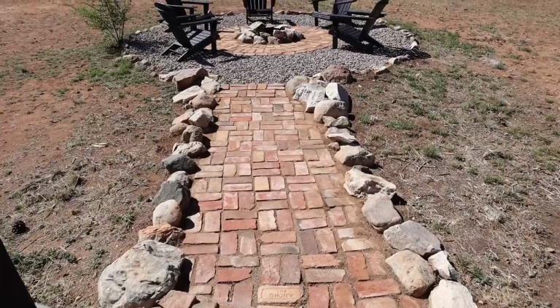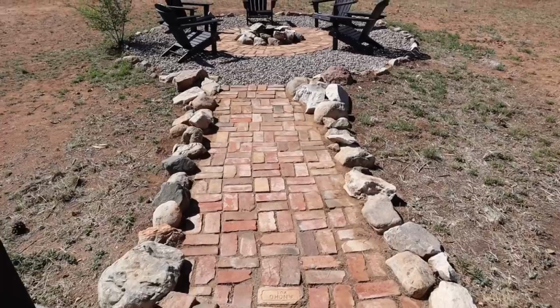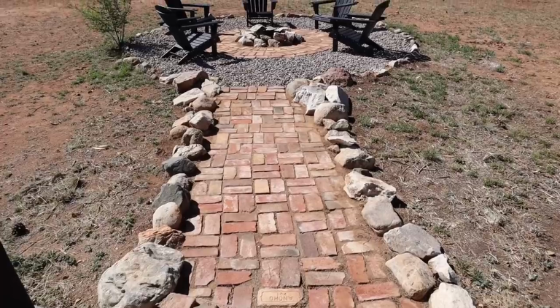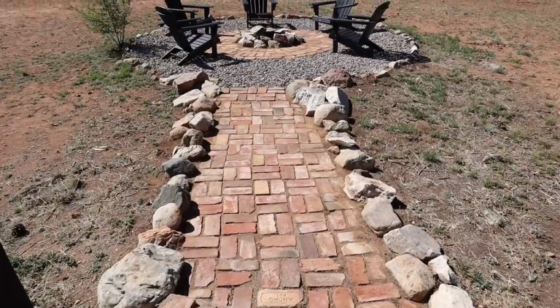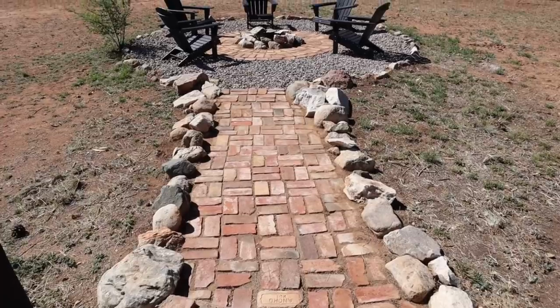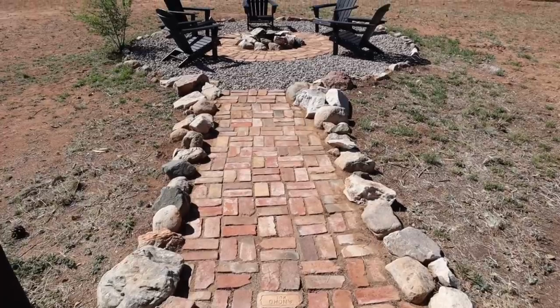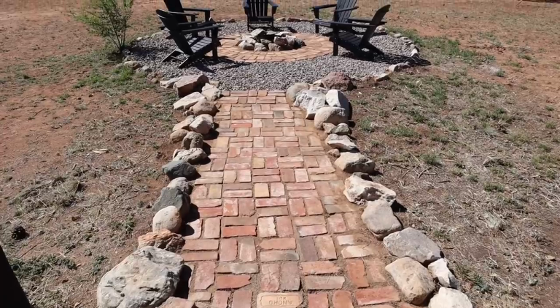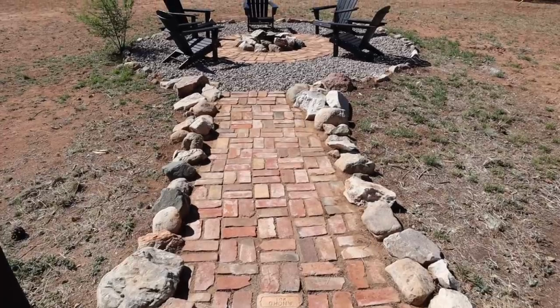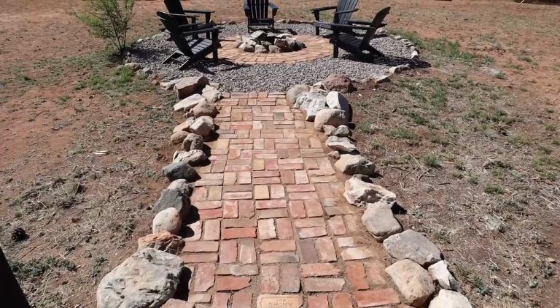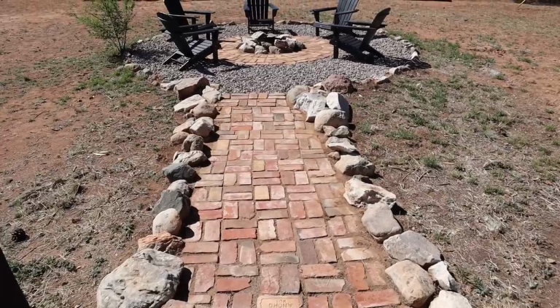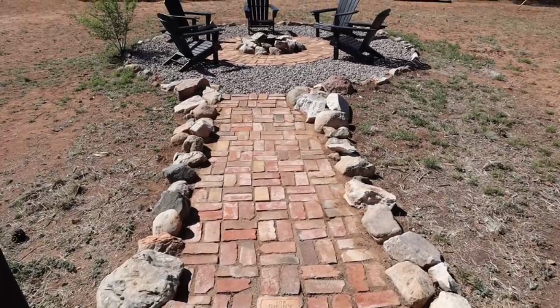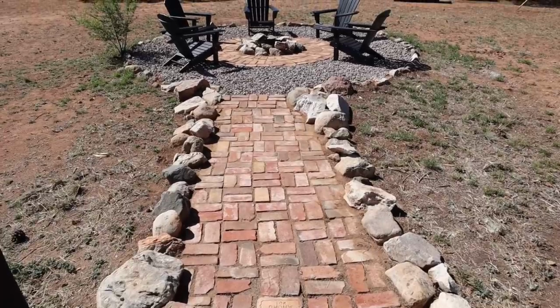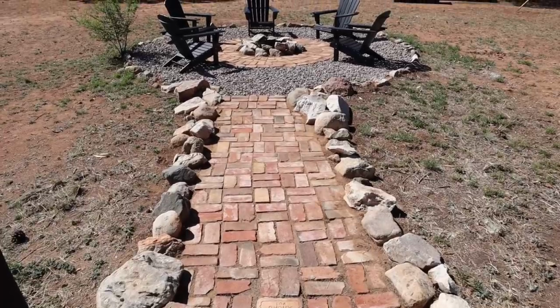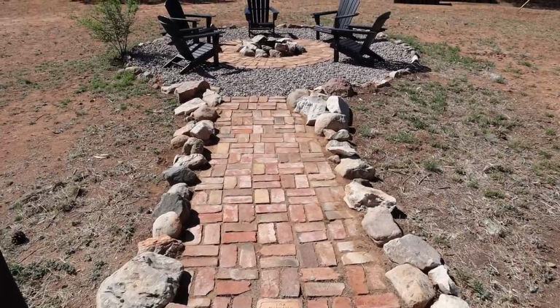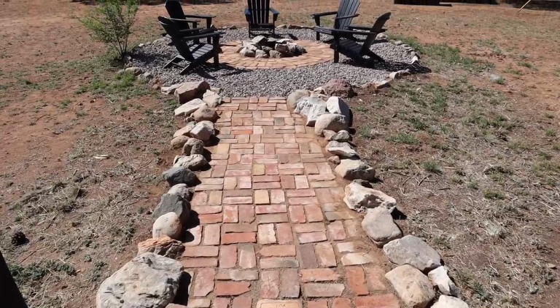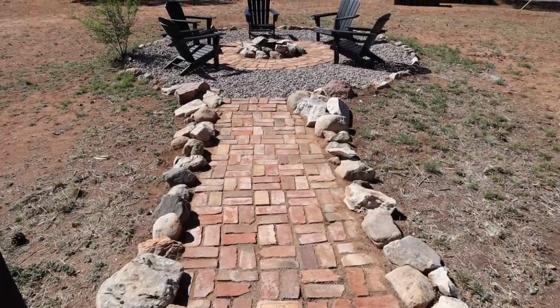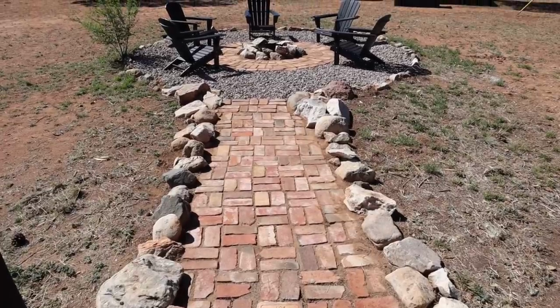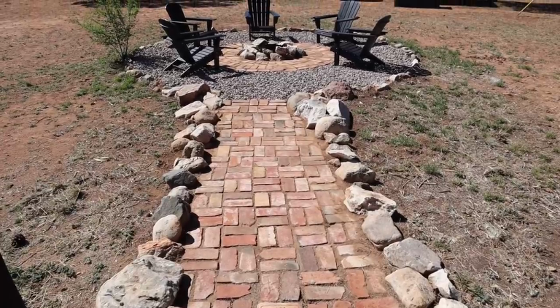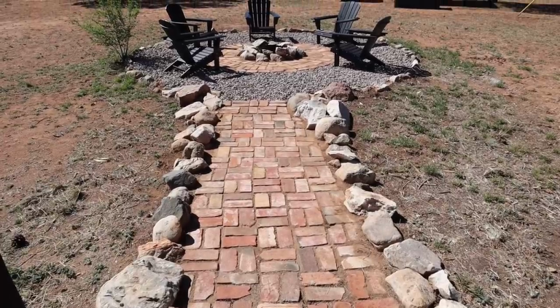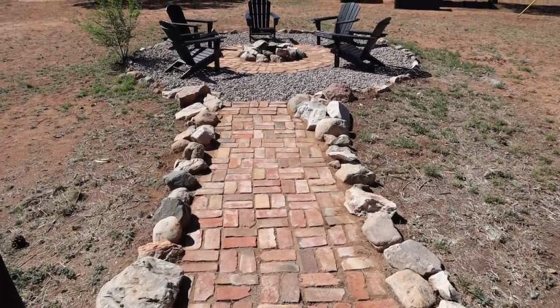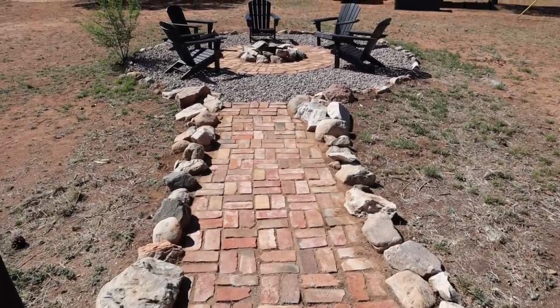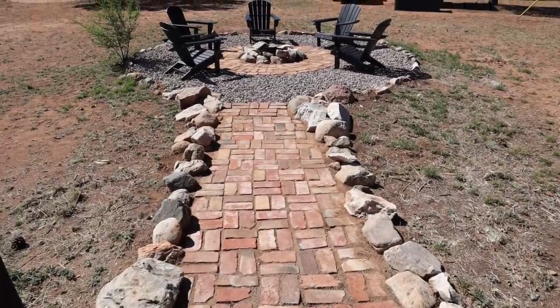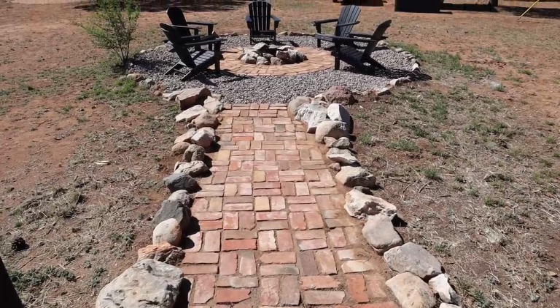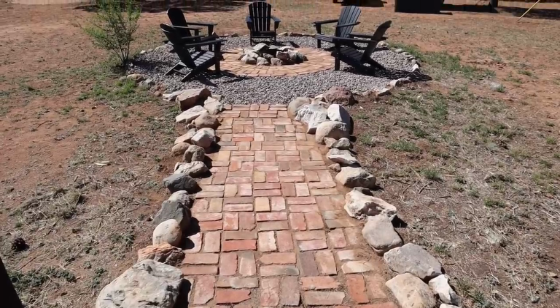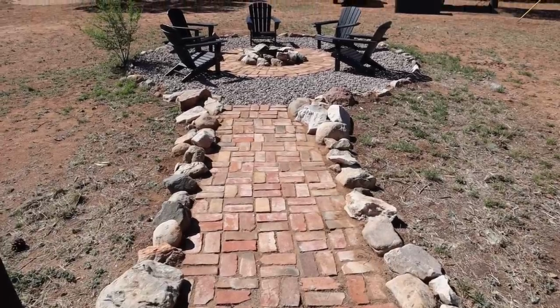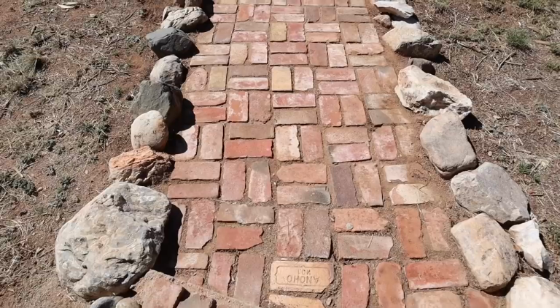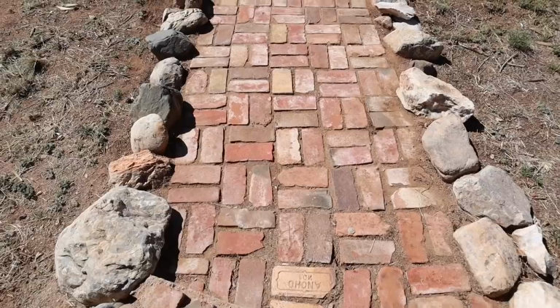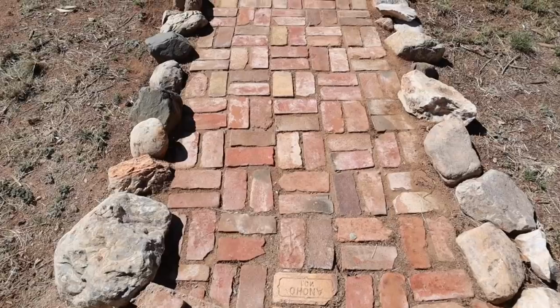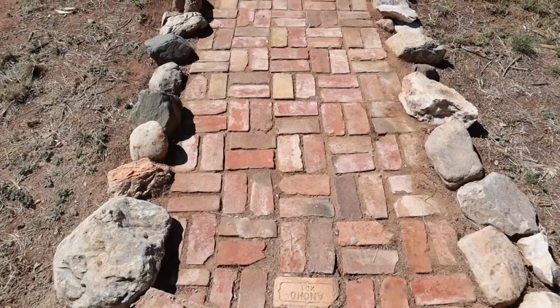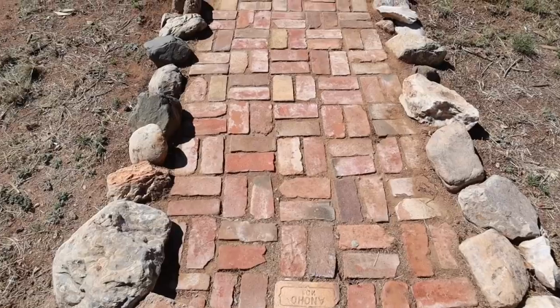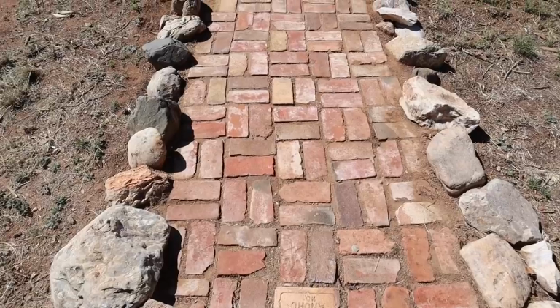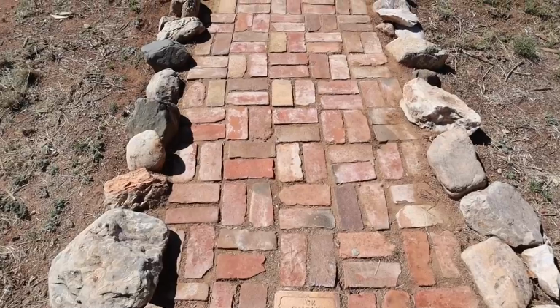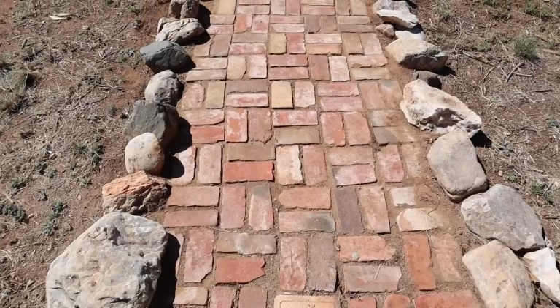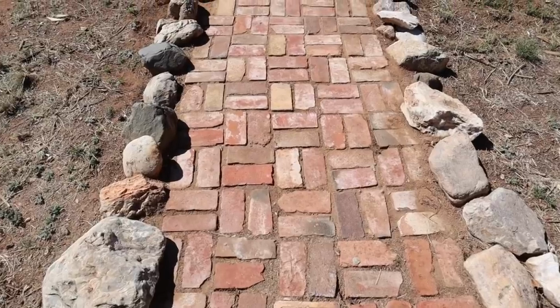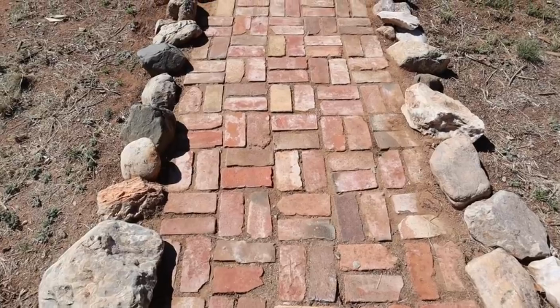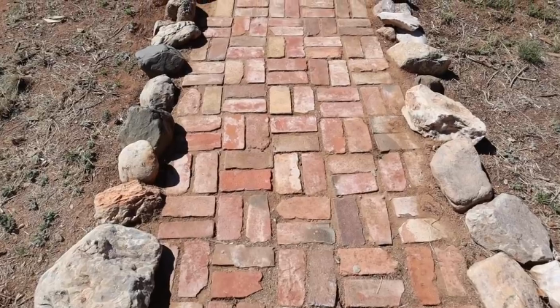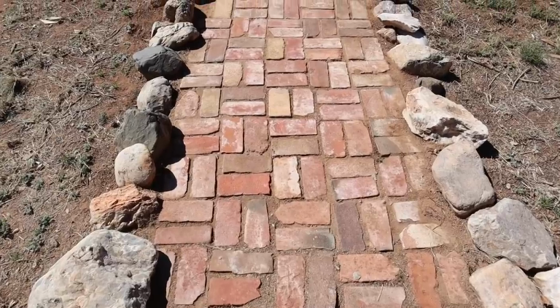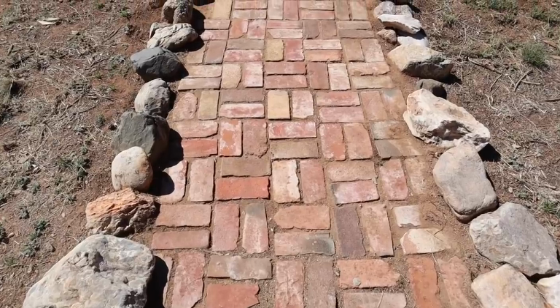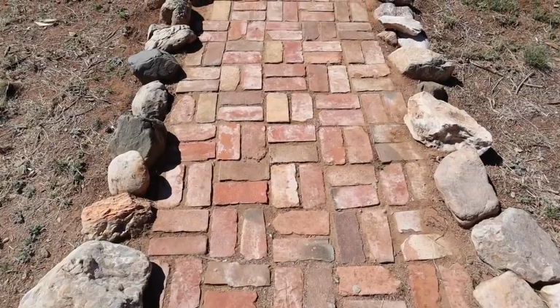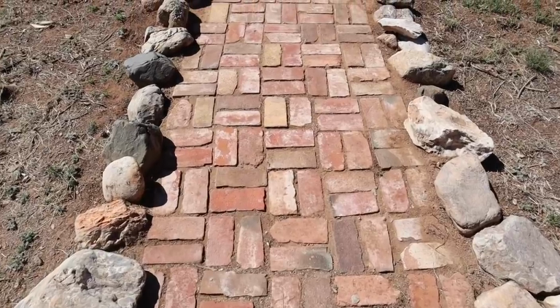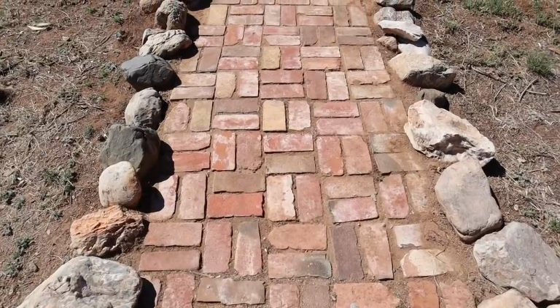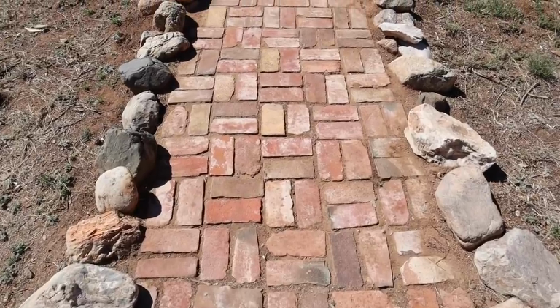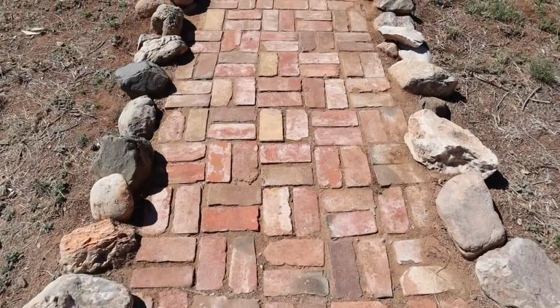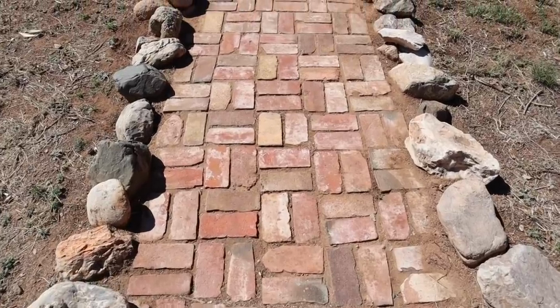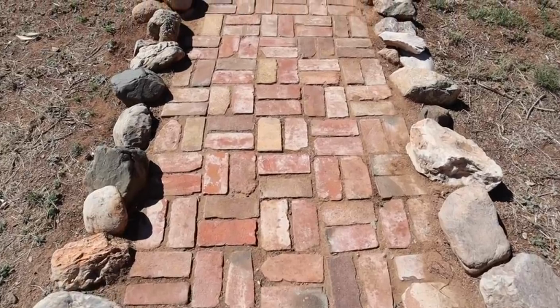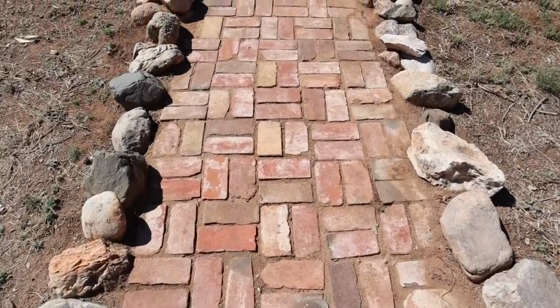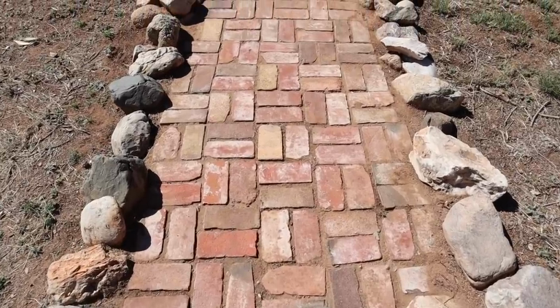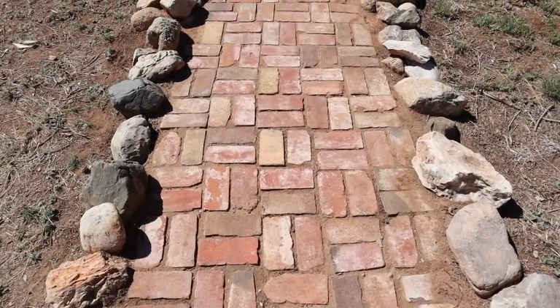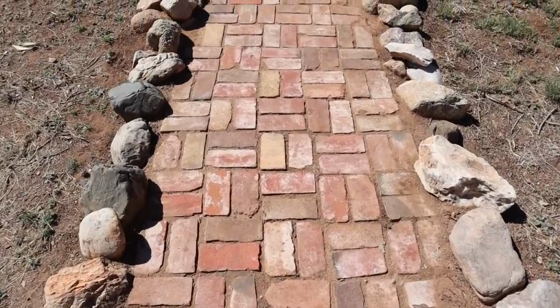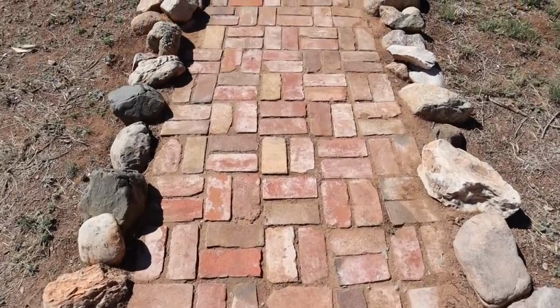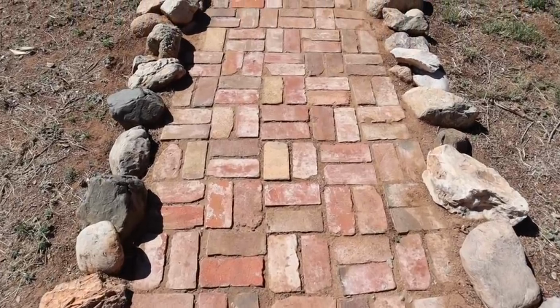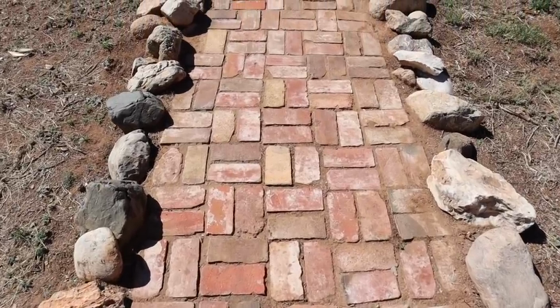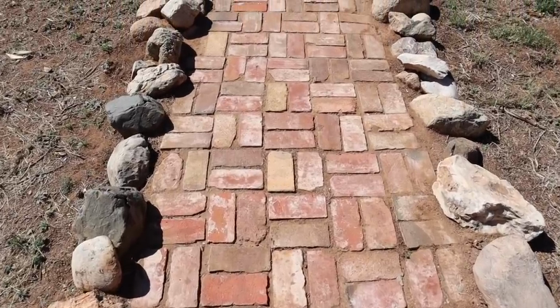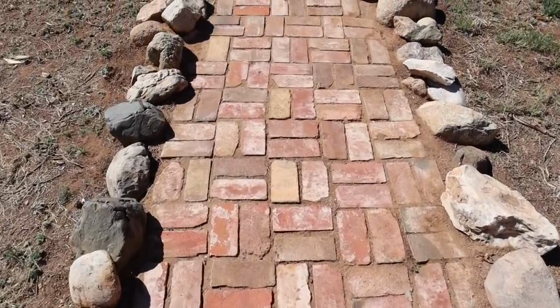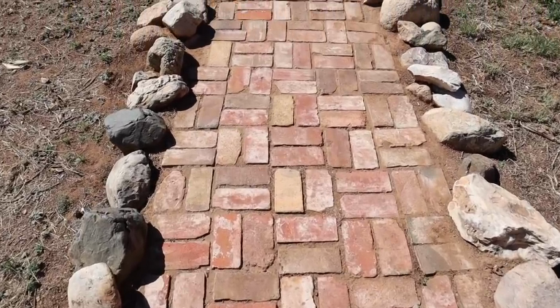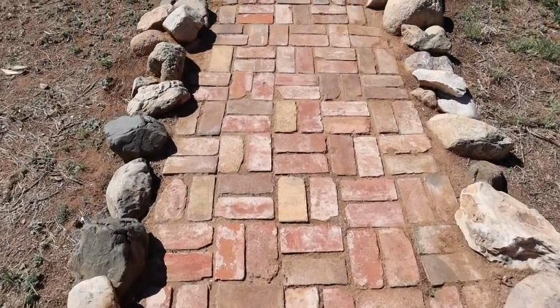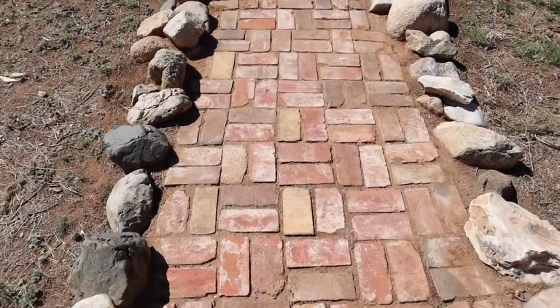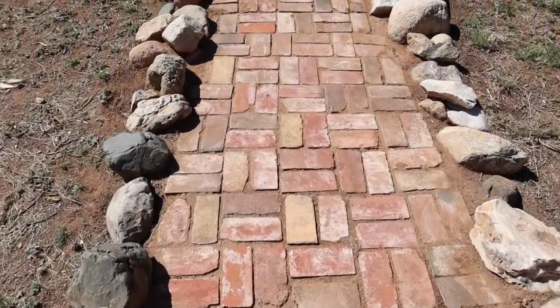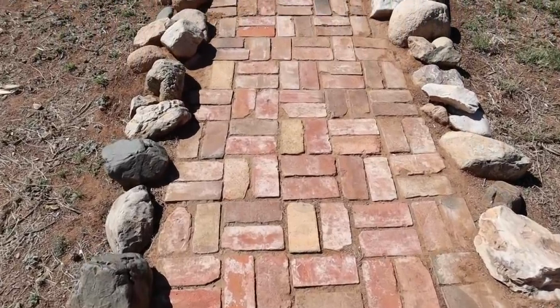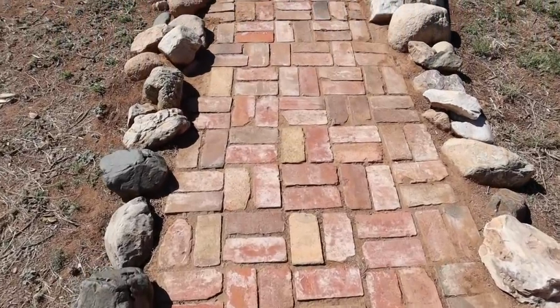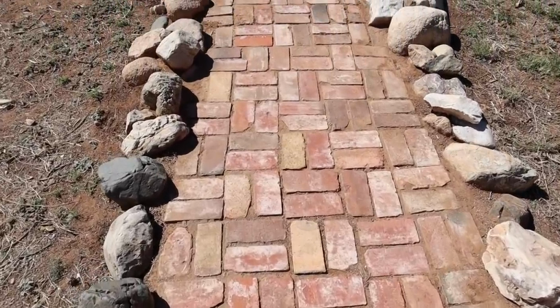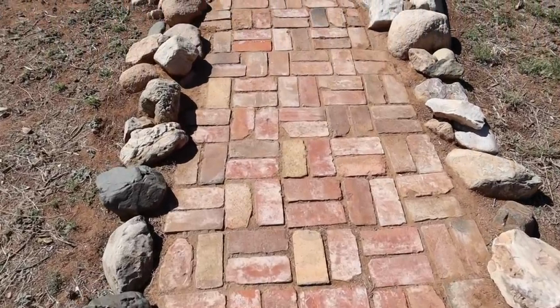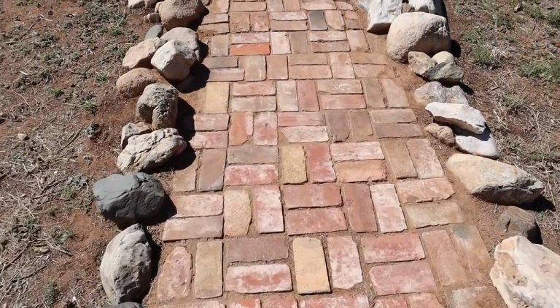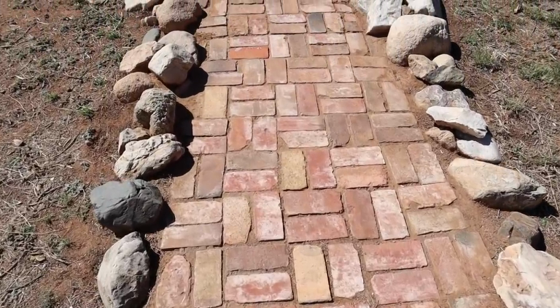Here is the before and after of this fire pit area. Just a simple makeover, but it's still quite the transformation.